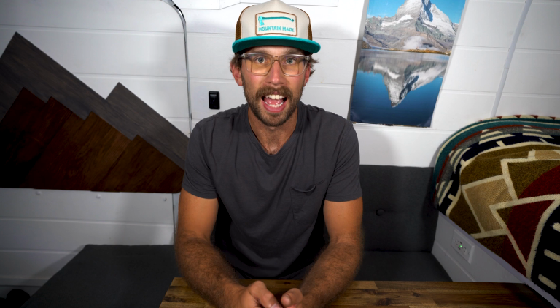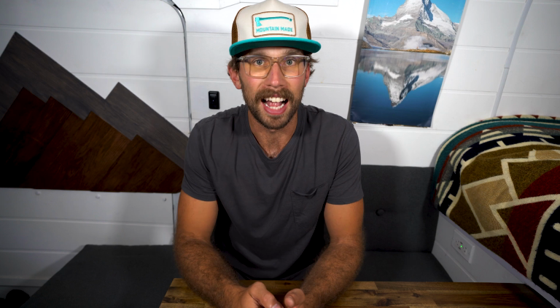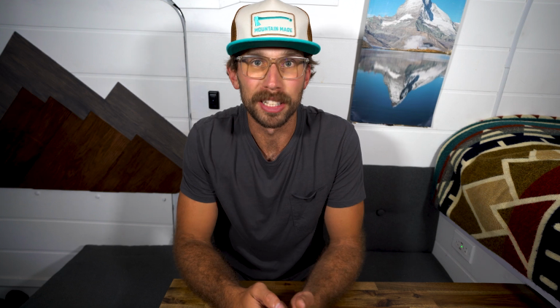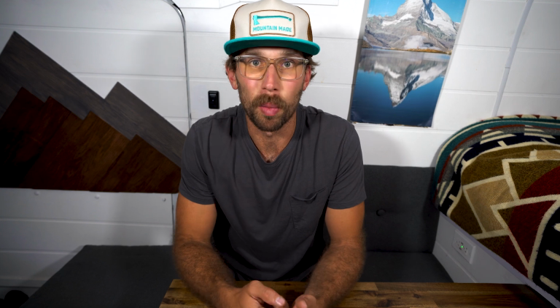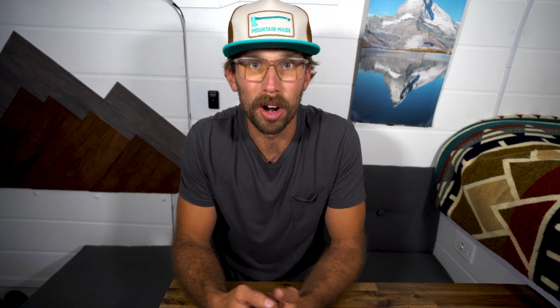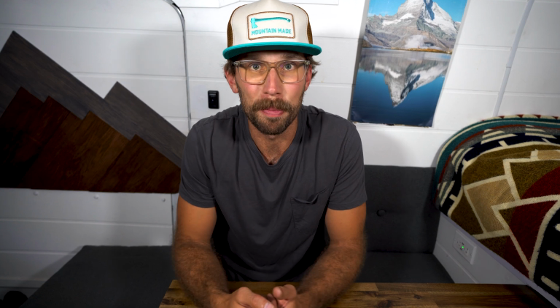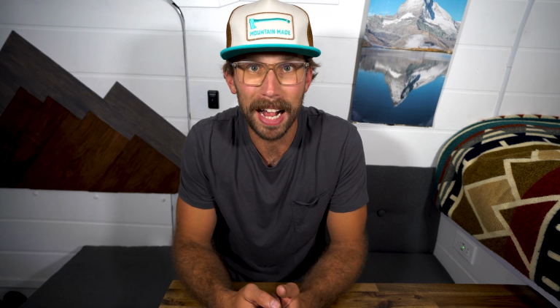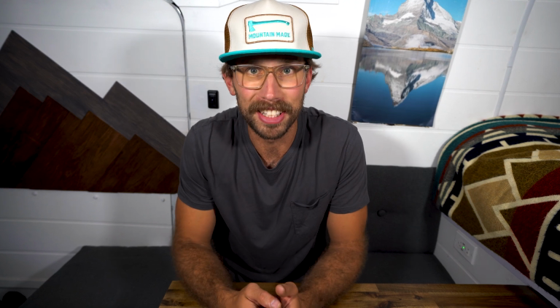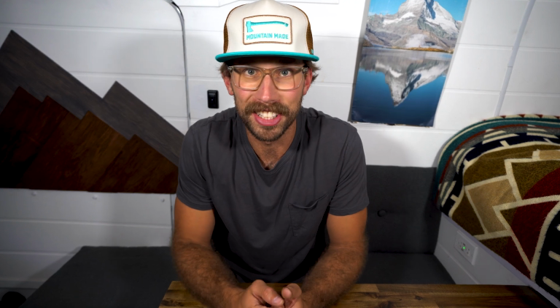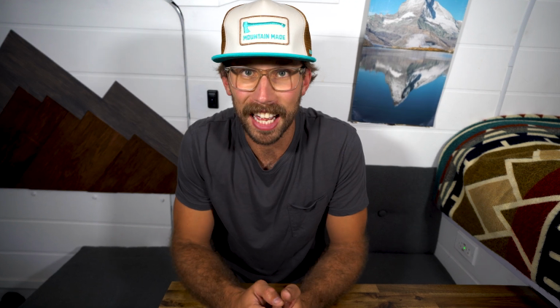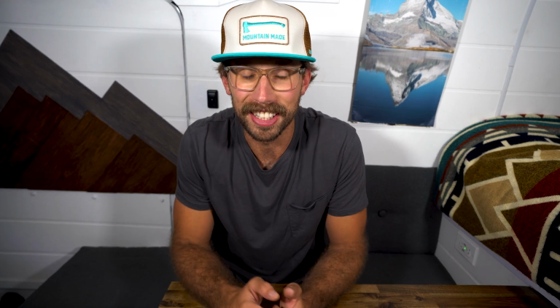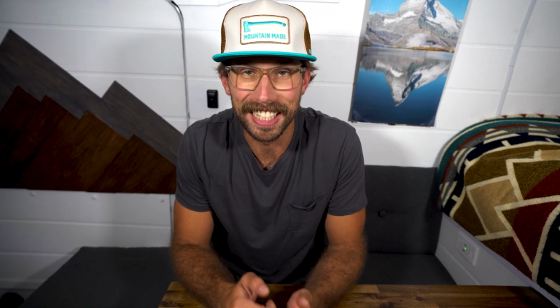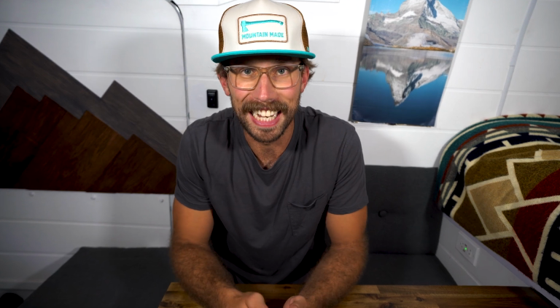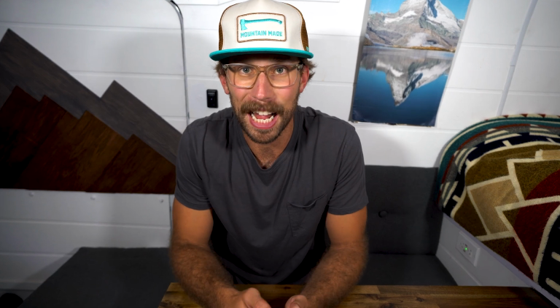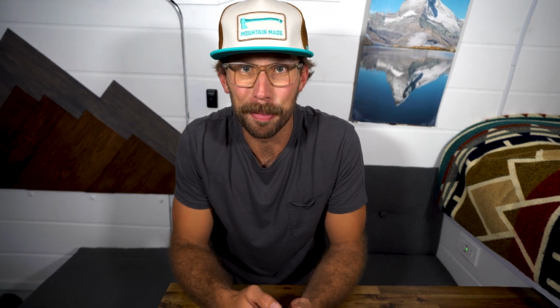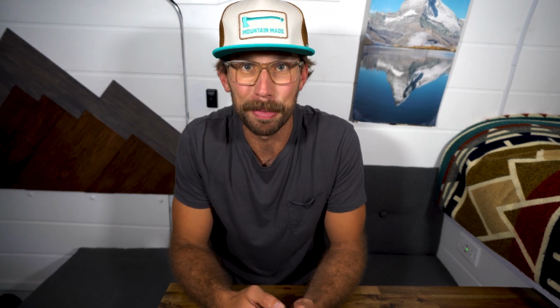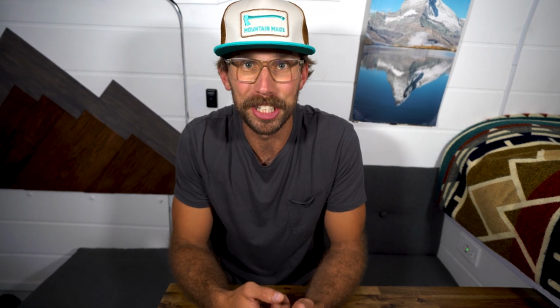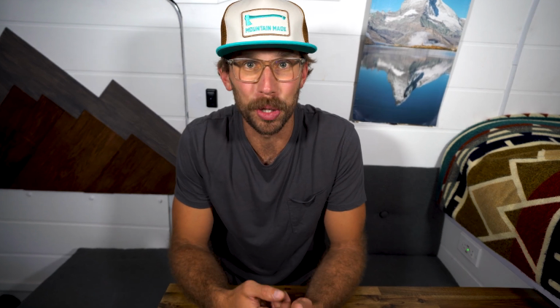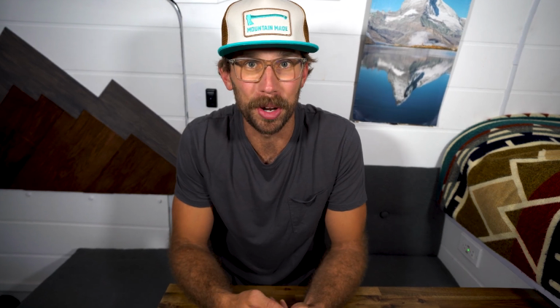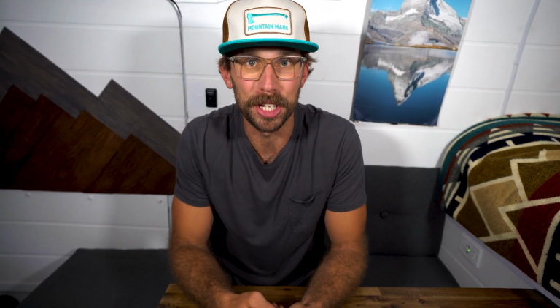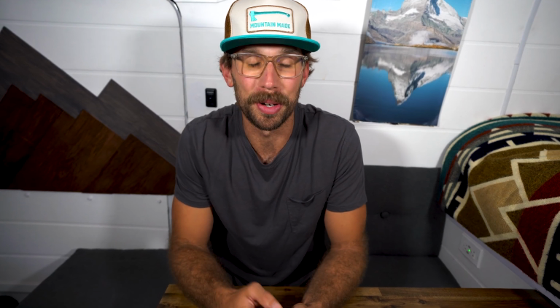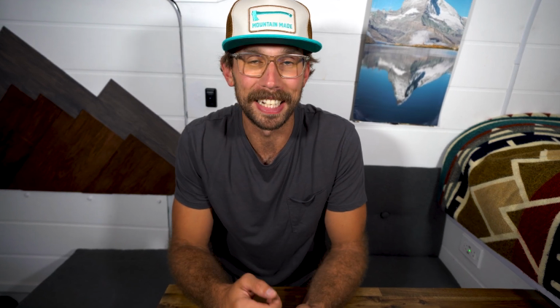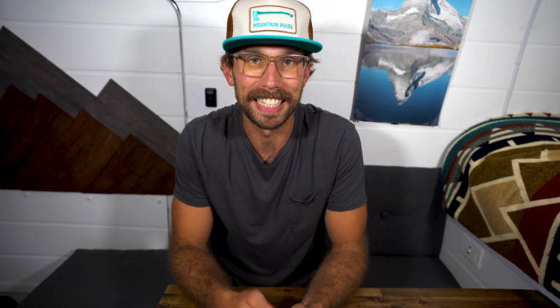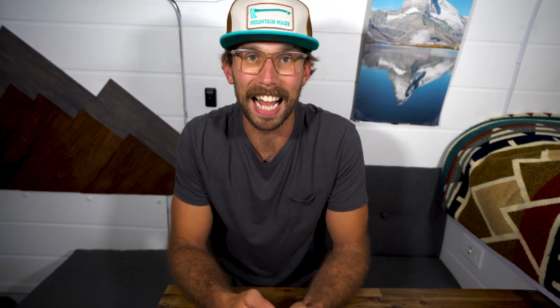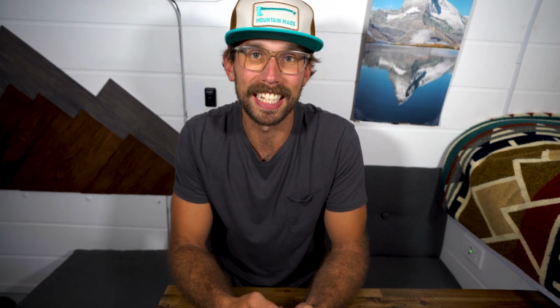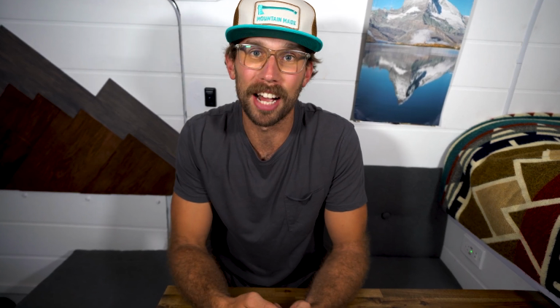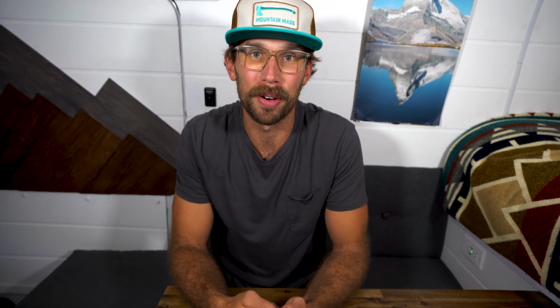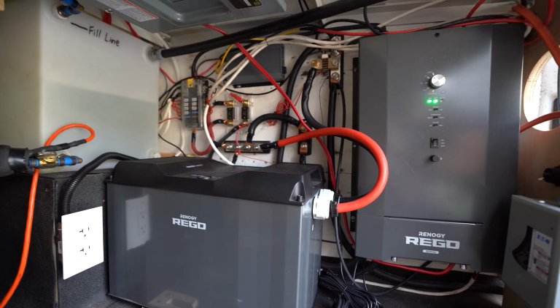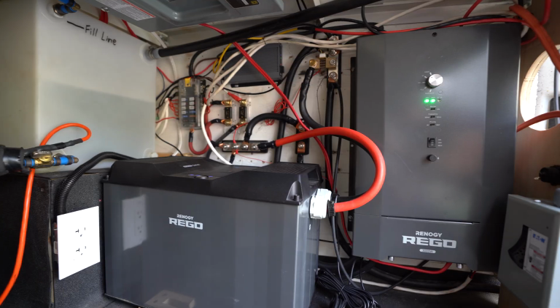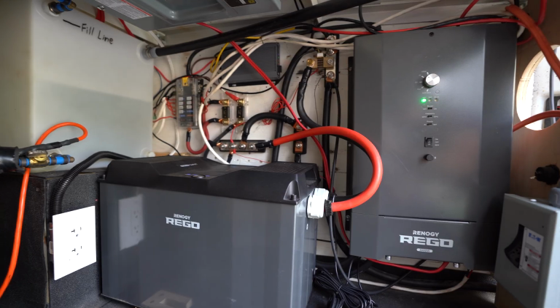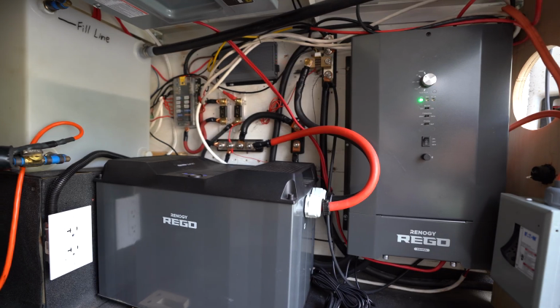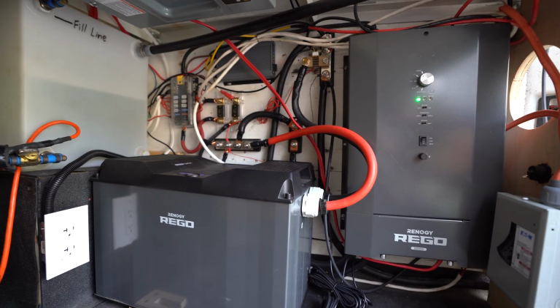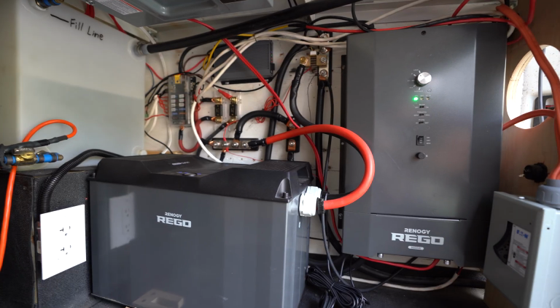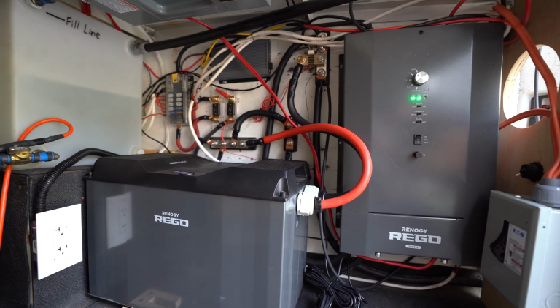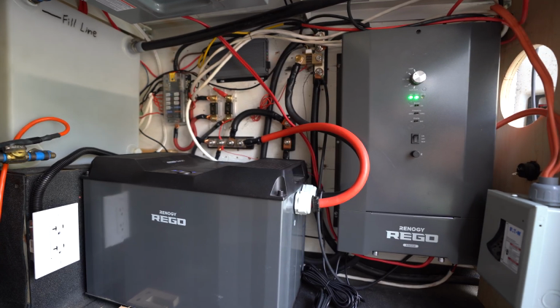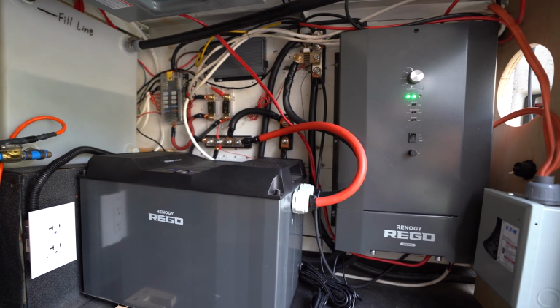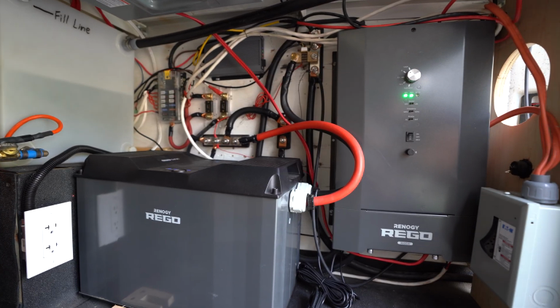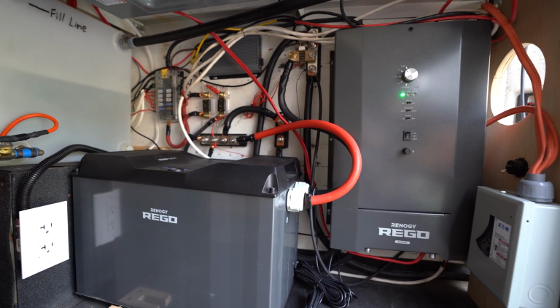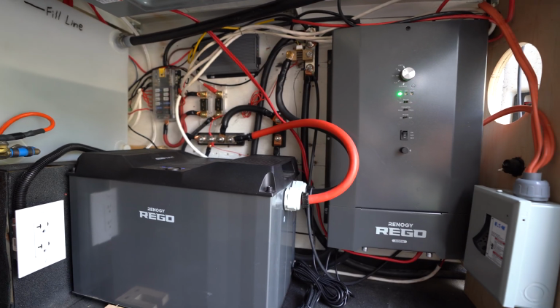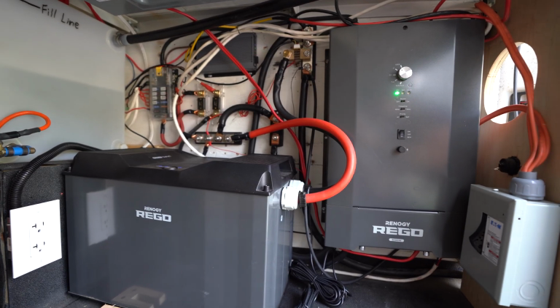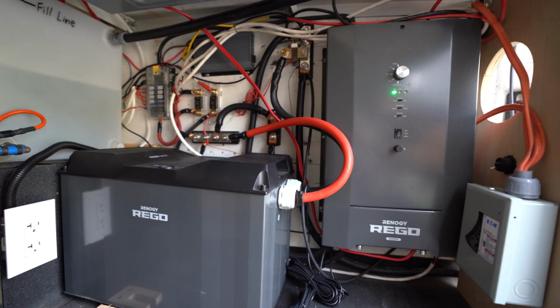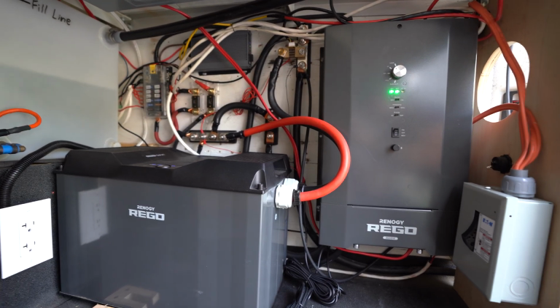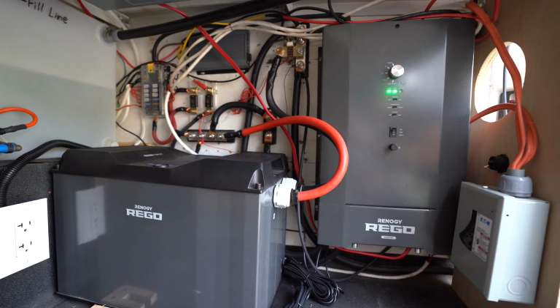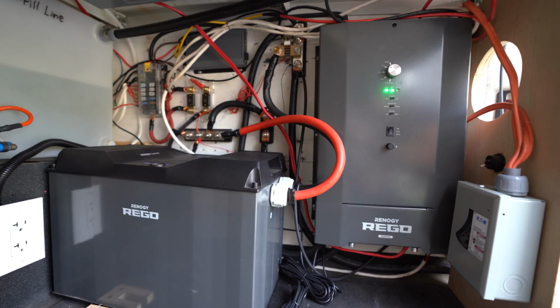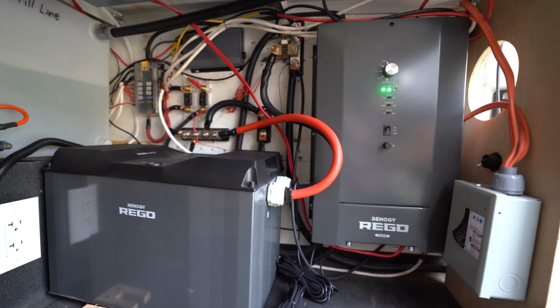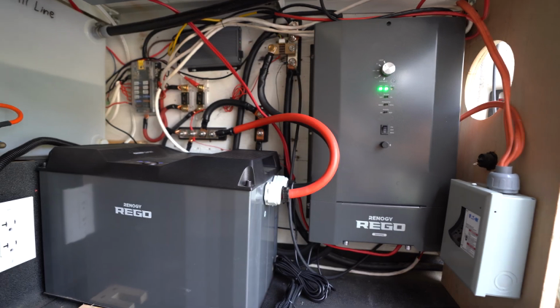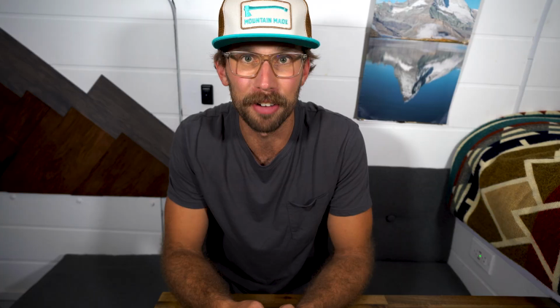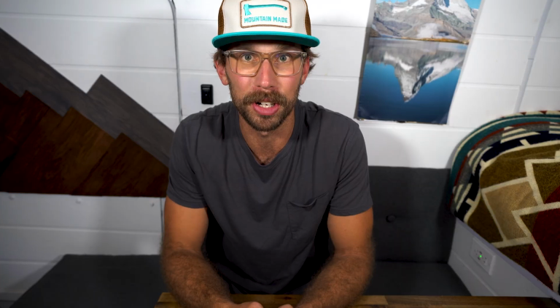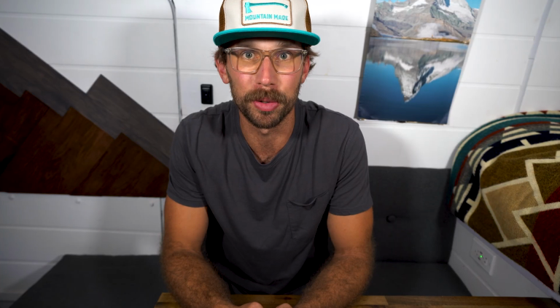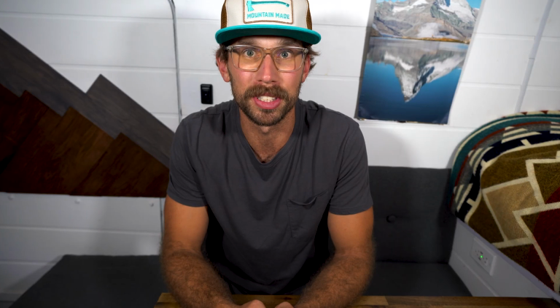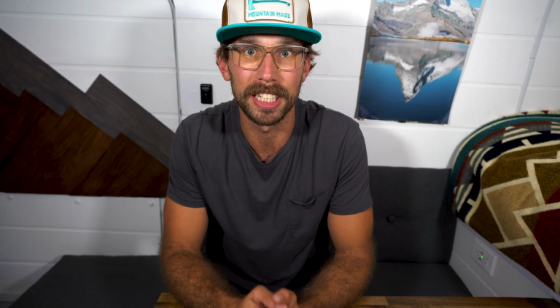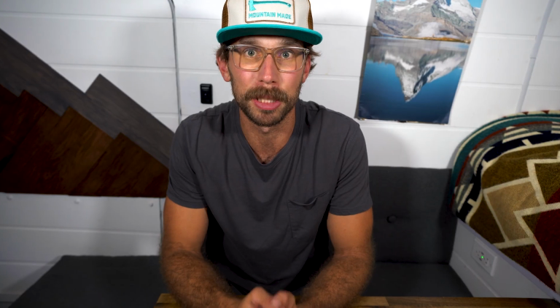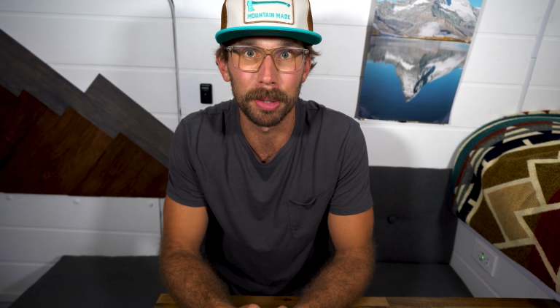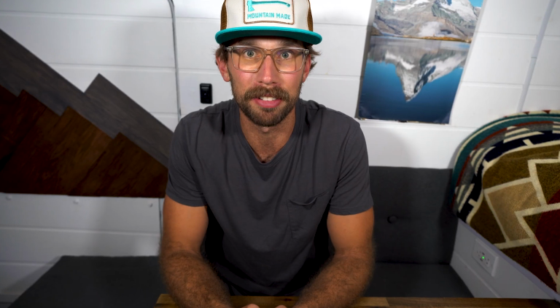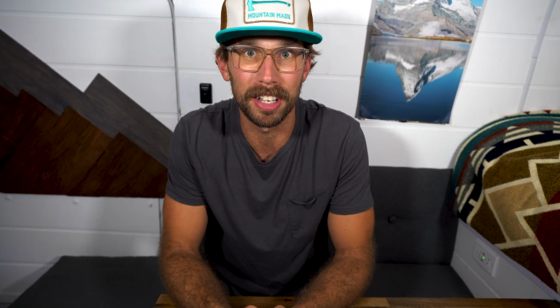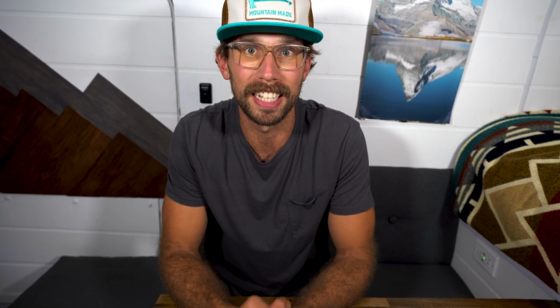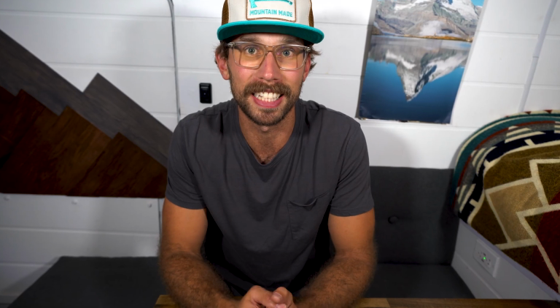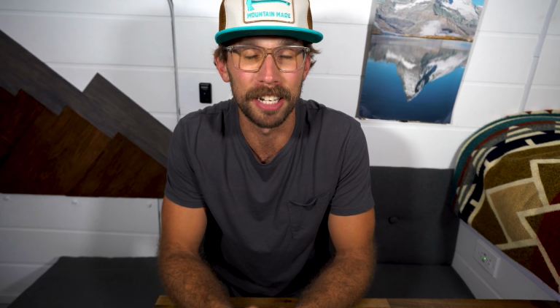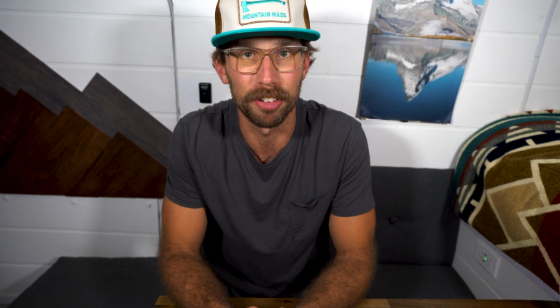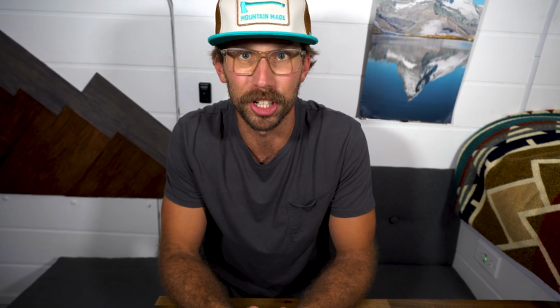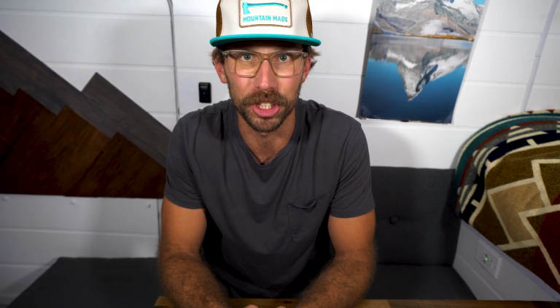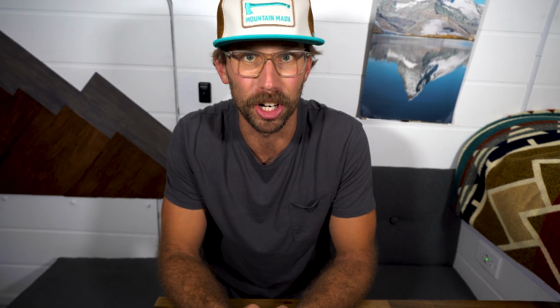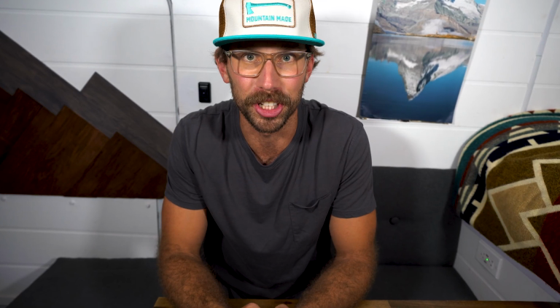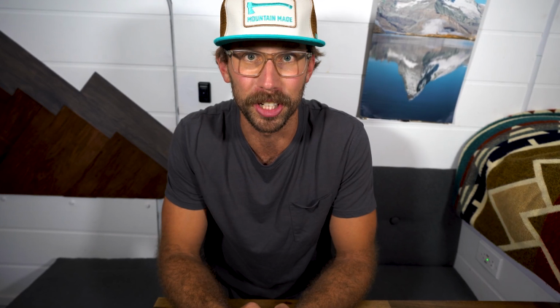Hey guys, welcome back to the channel. Today I'm going to be showing you exactly how I installed my Renergy 3000 watt high frequency split phase inverter charger.